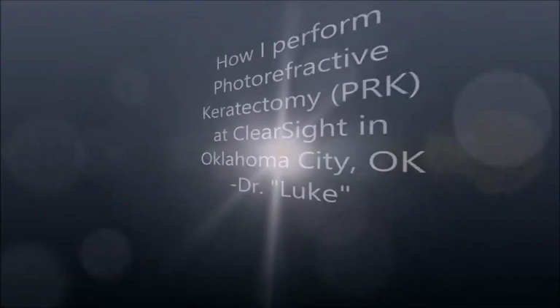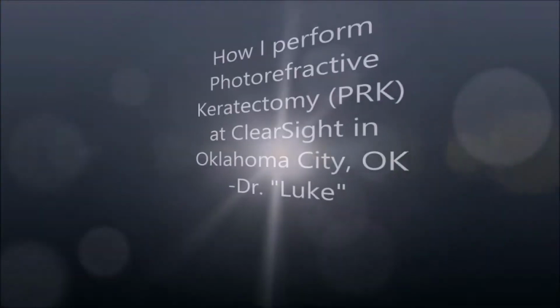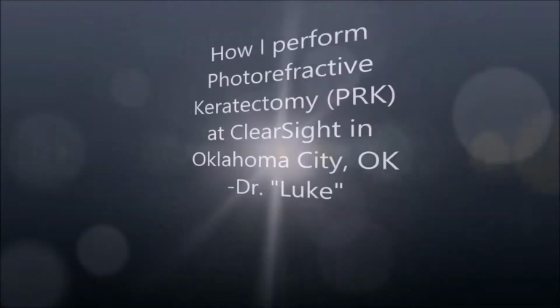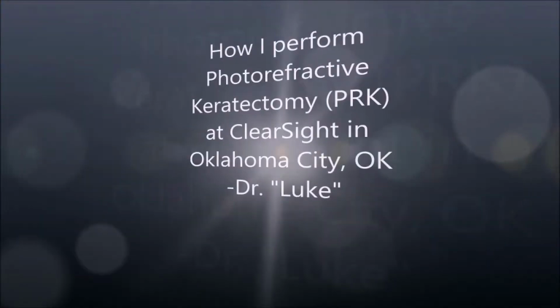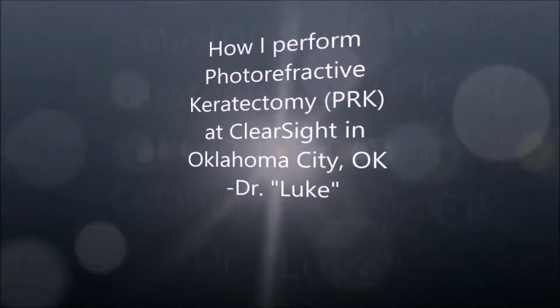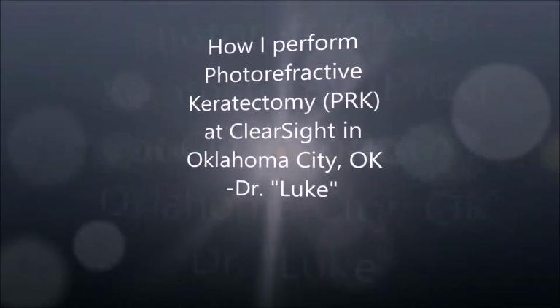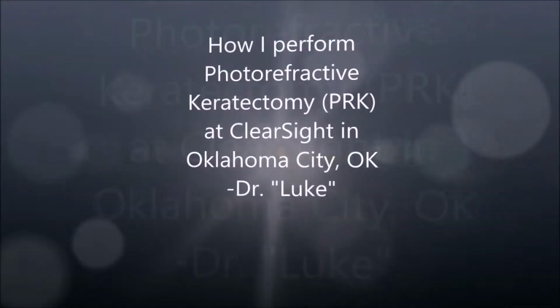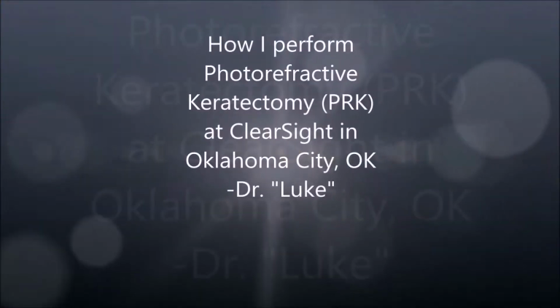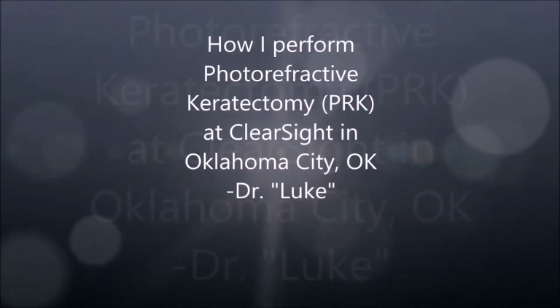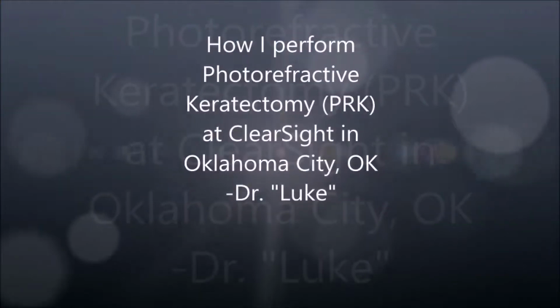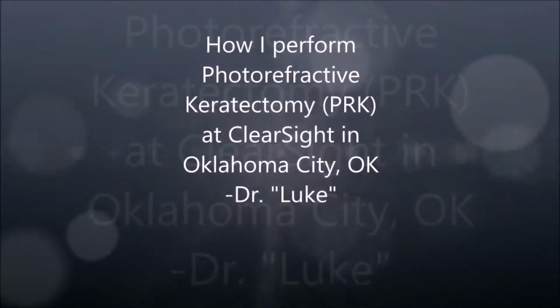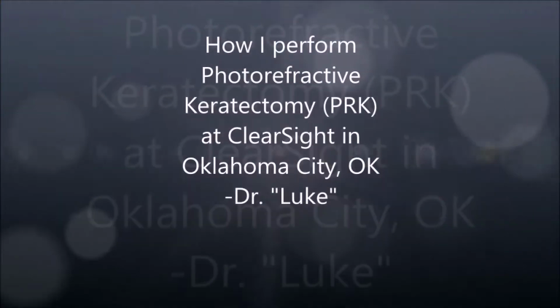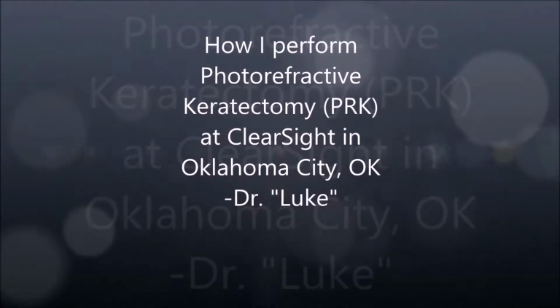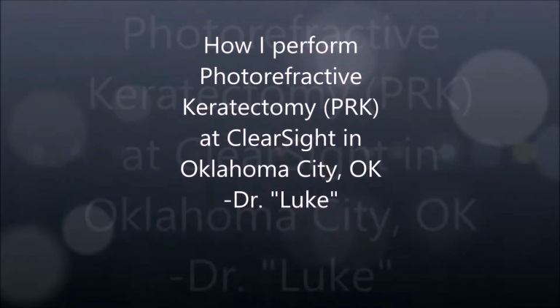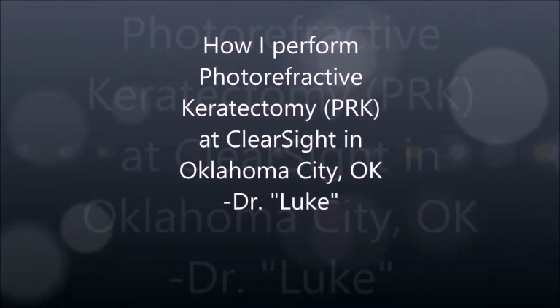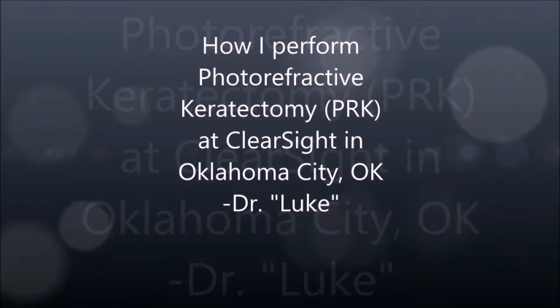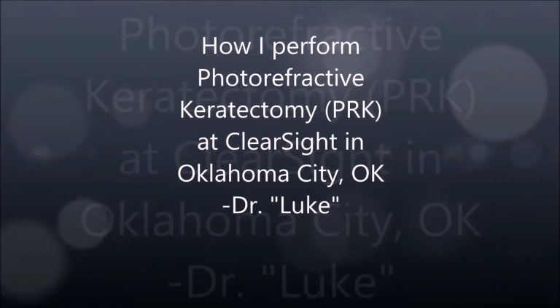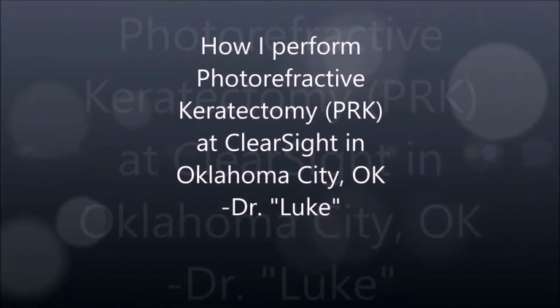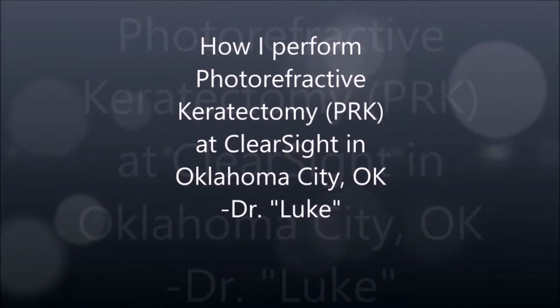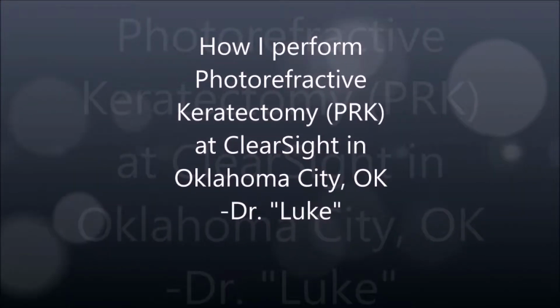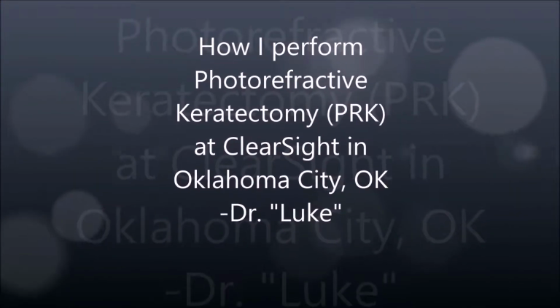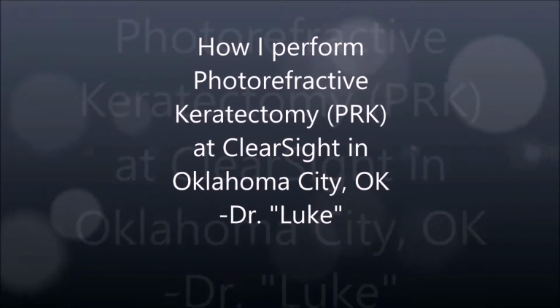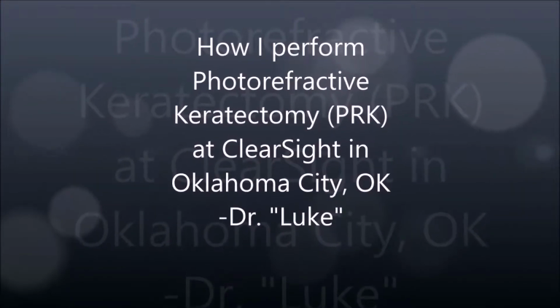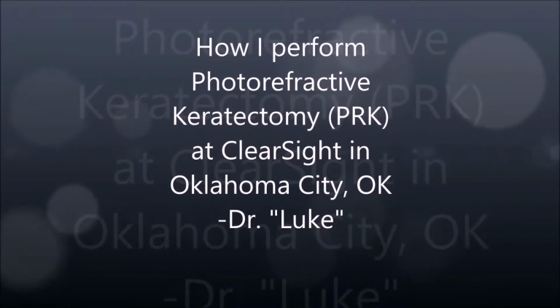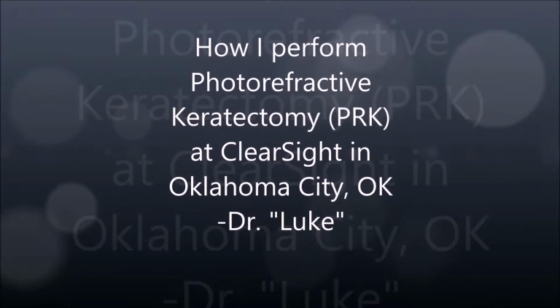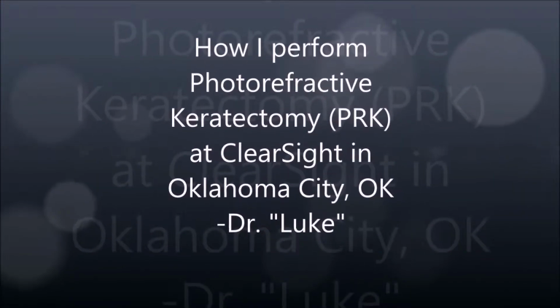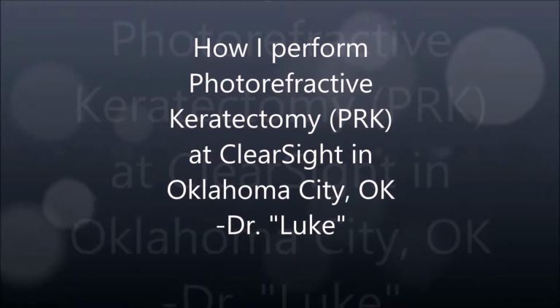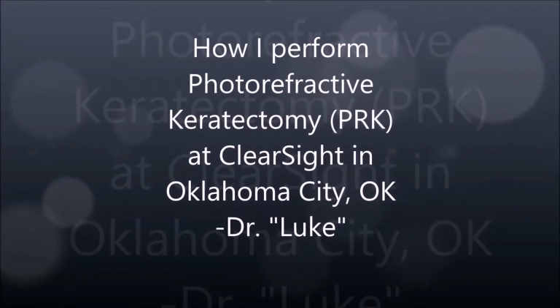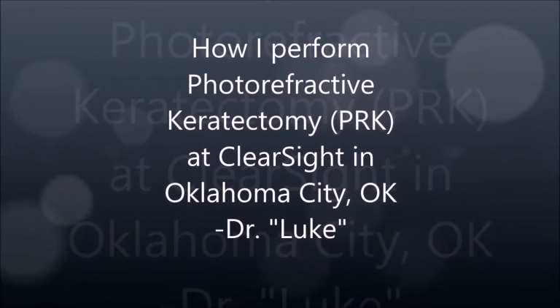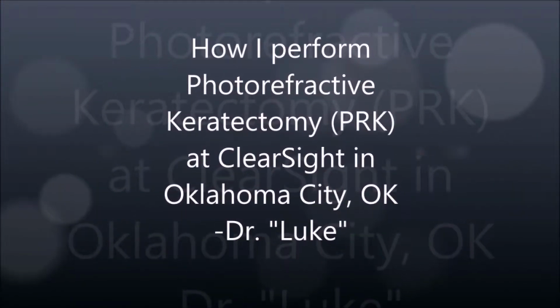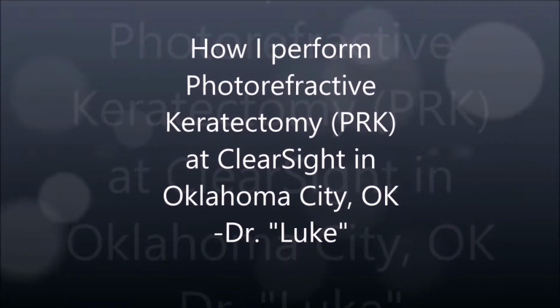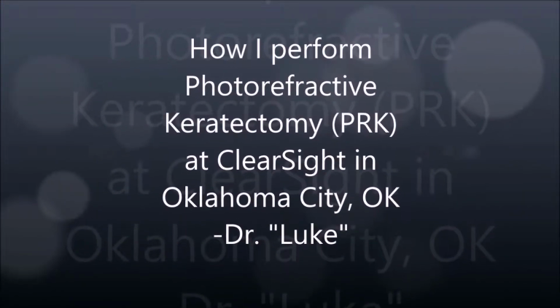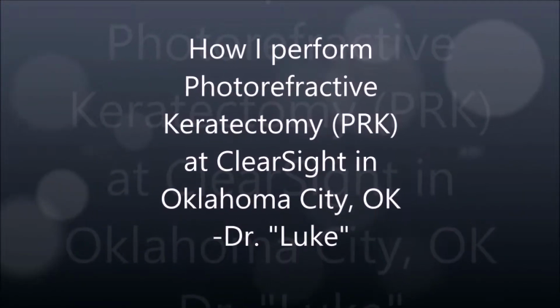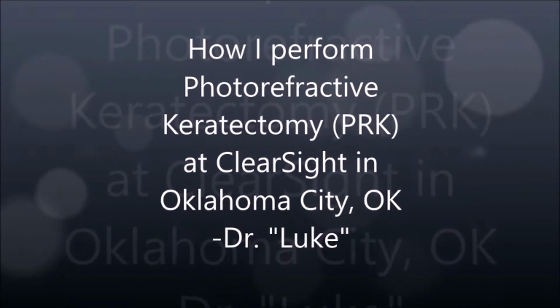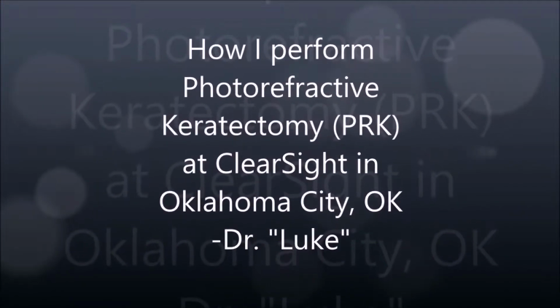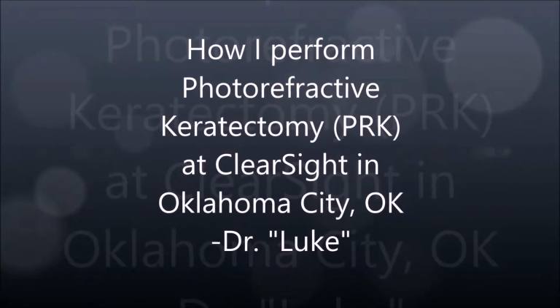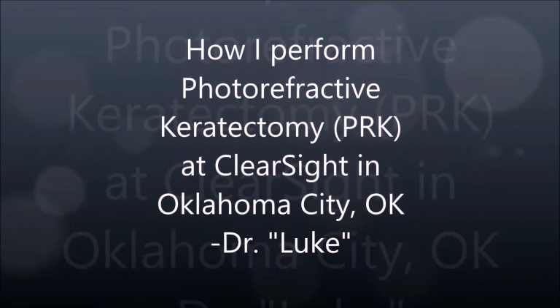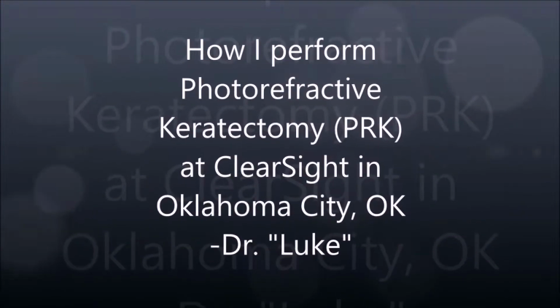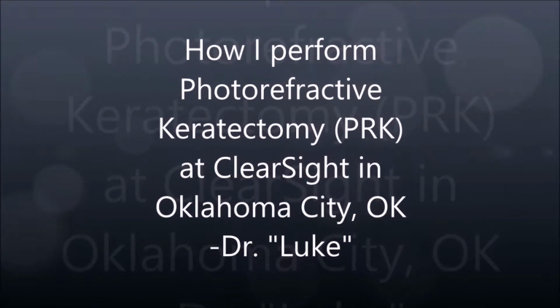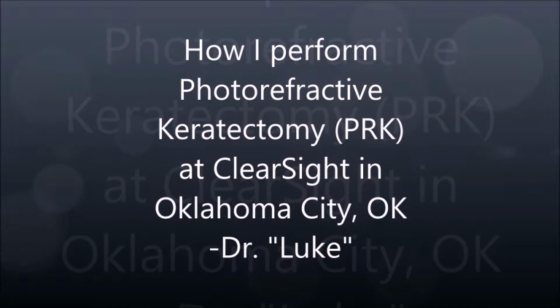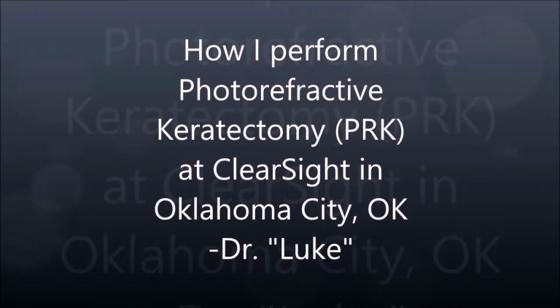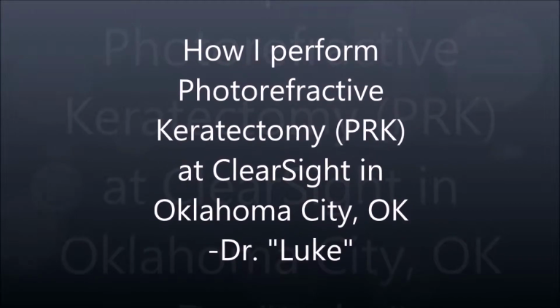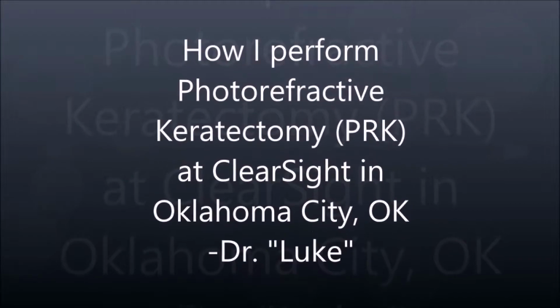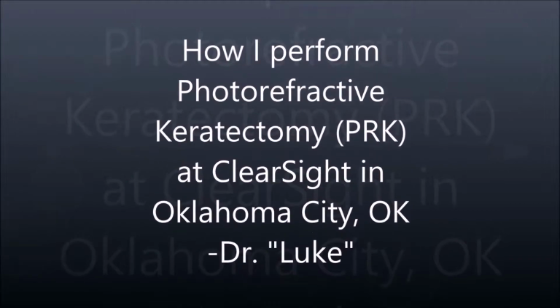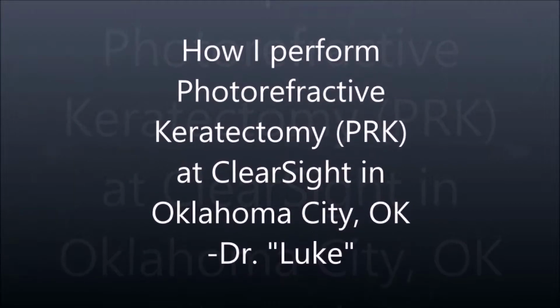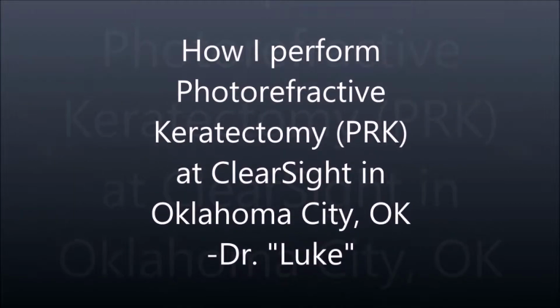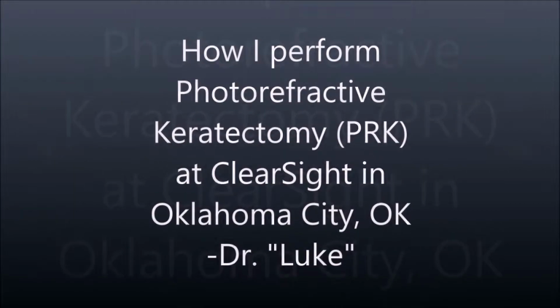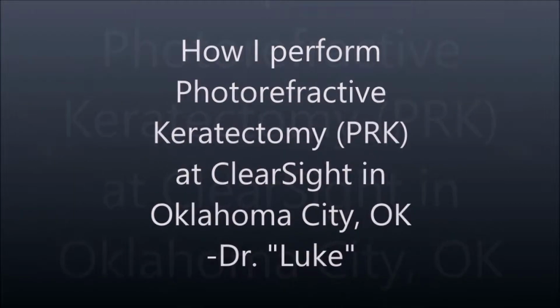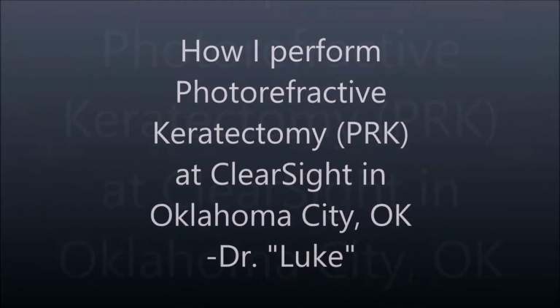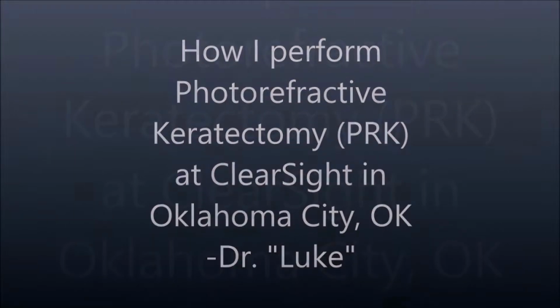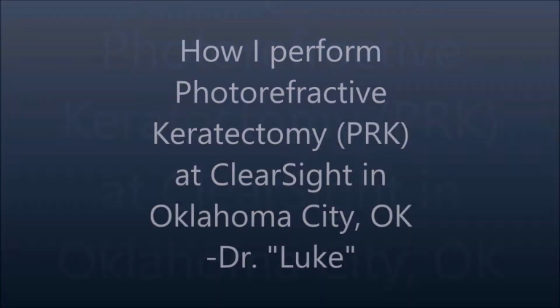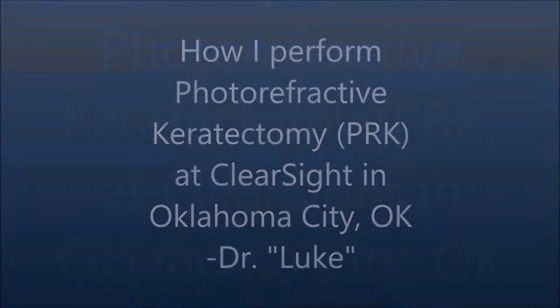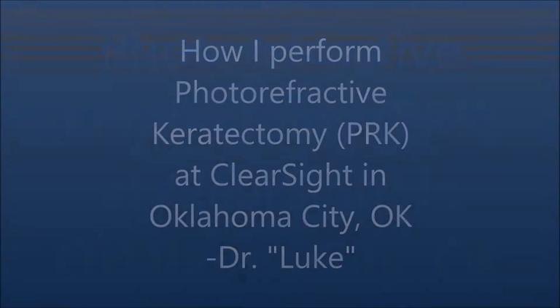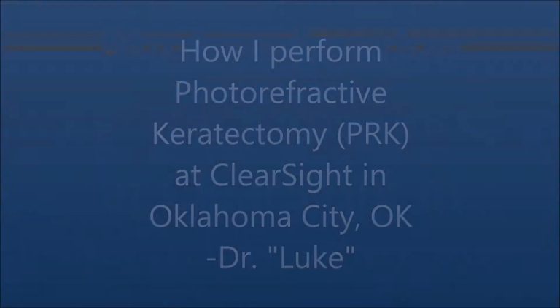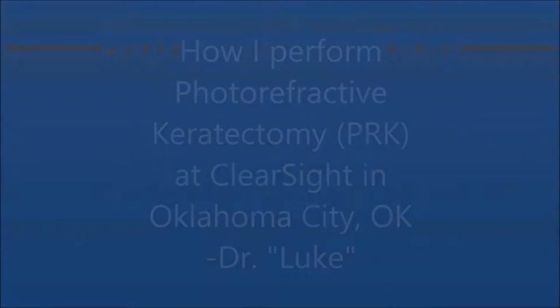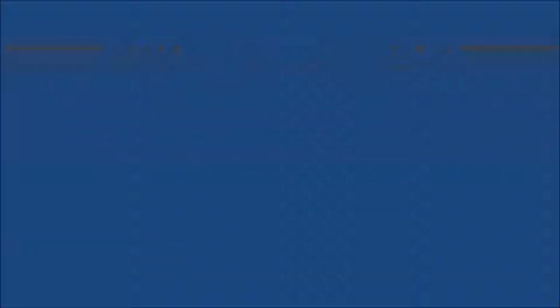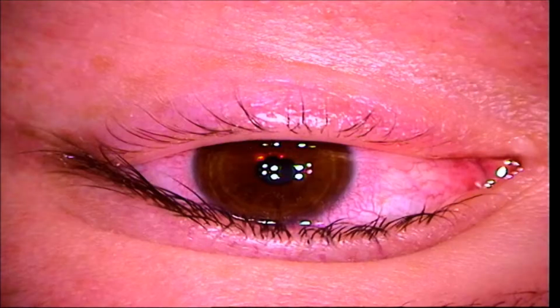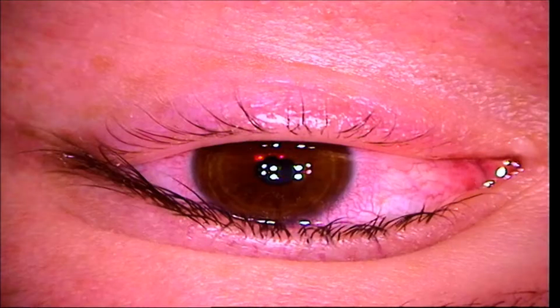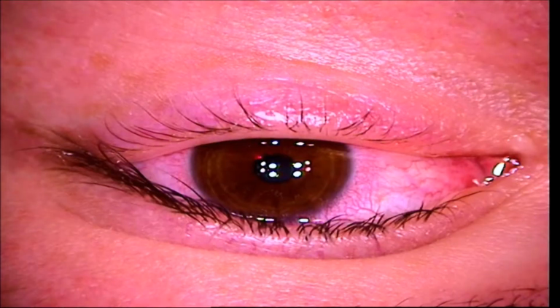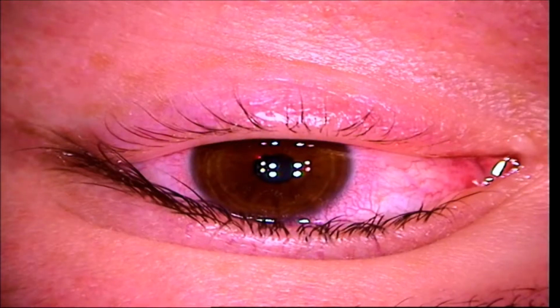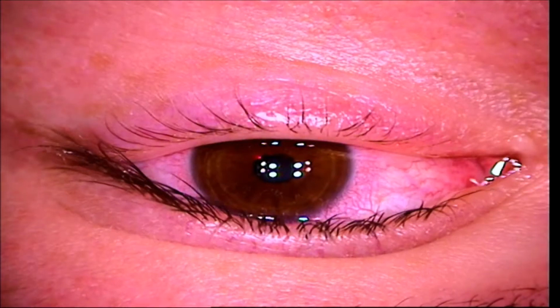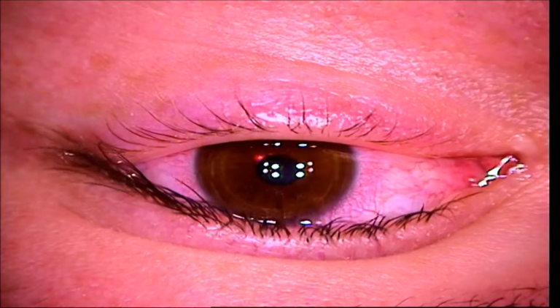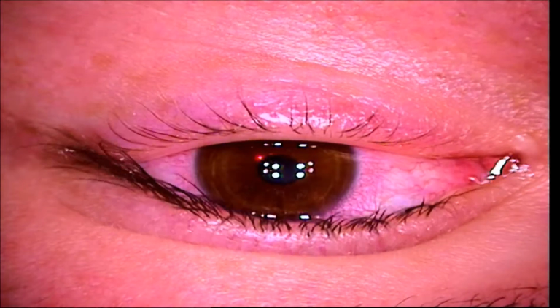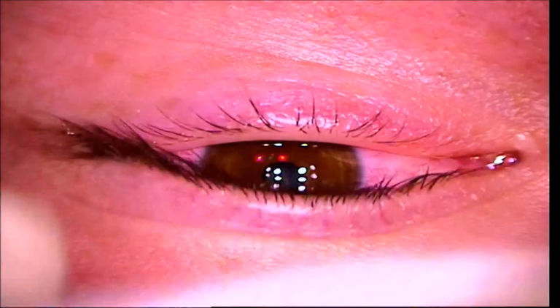Hi, this is Dr. Luke at ClearSight Center in Oklahoma City, and this is how I perform photorefractive keratectomy, also known as PRK.